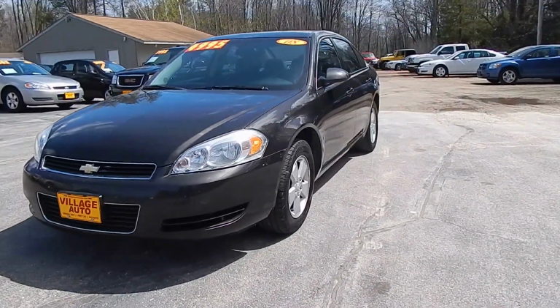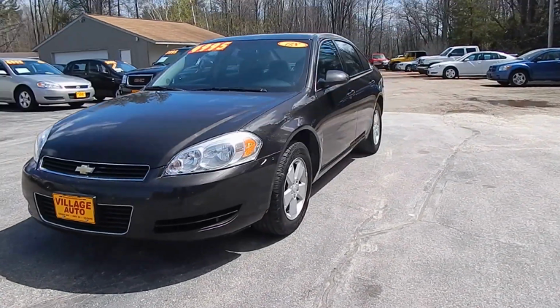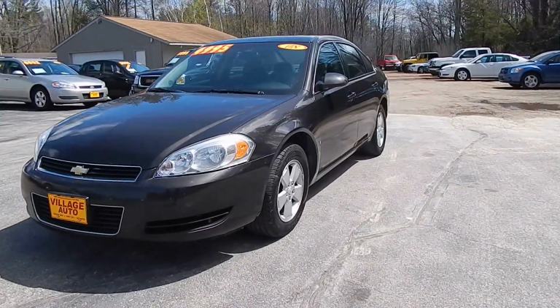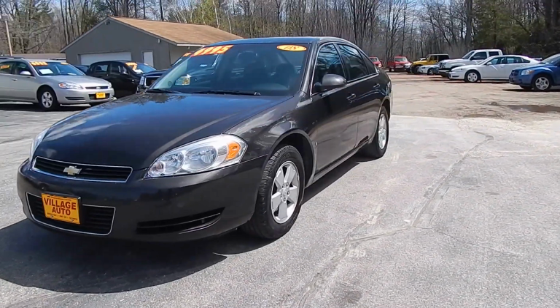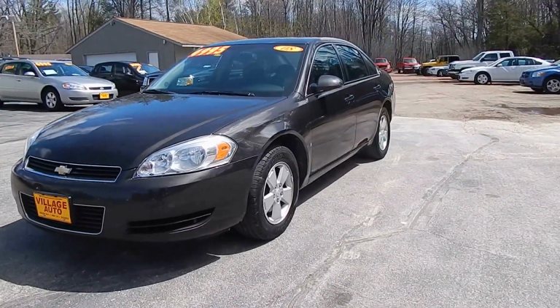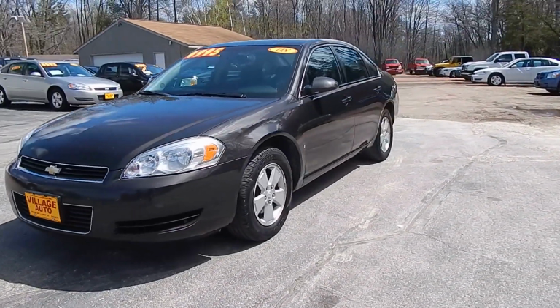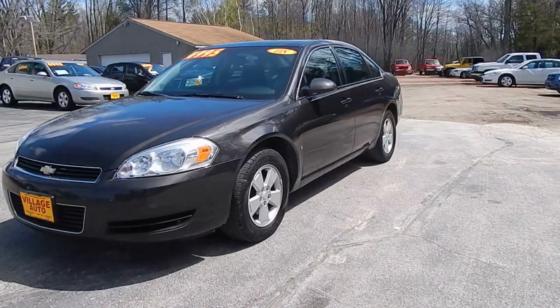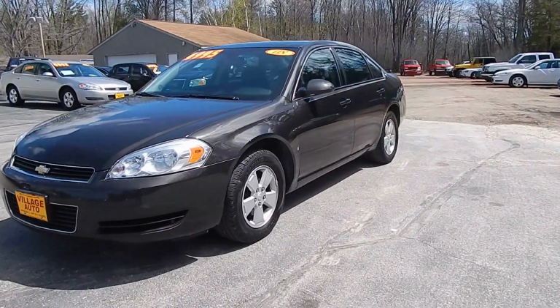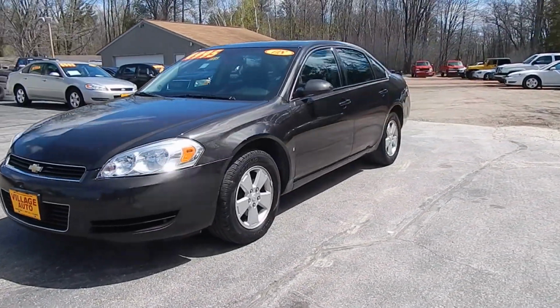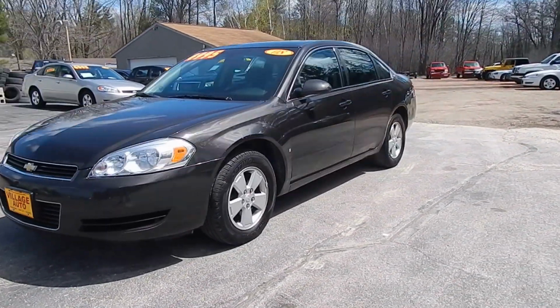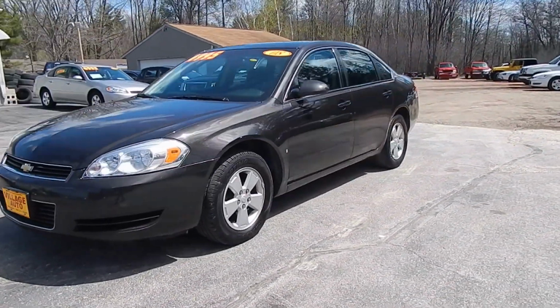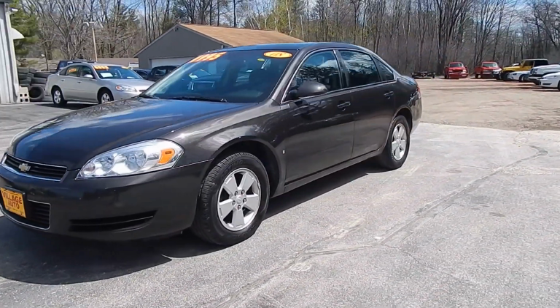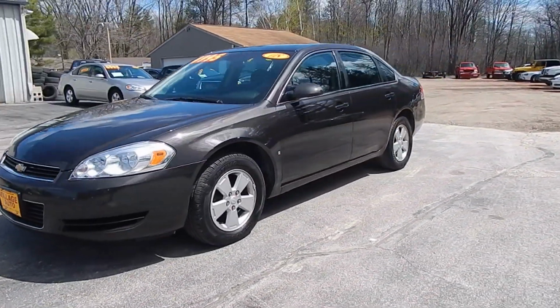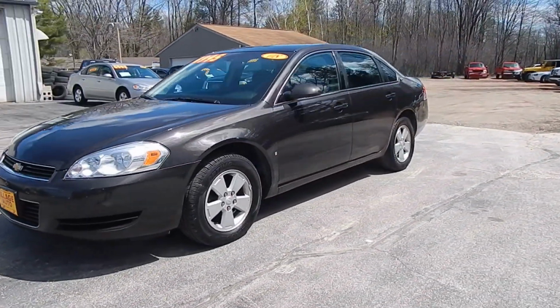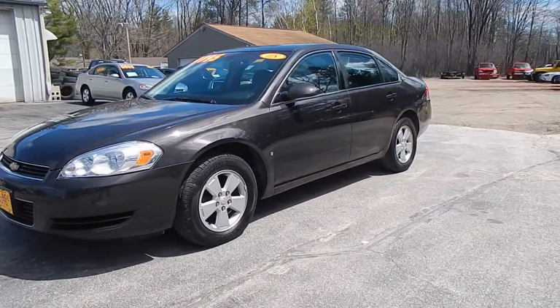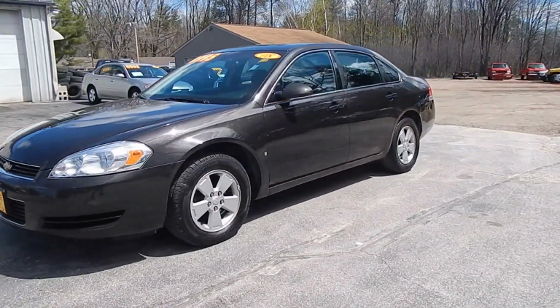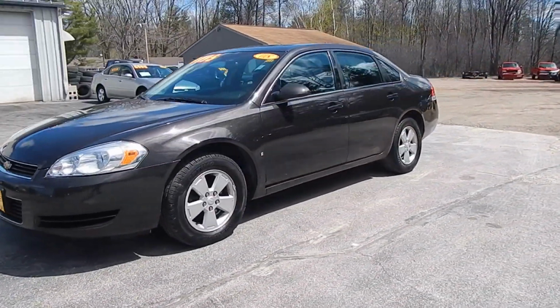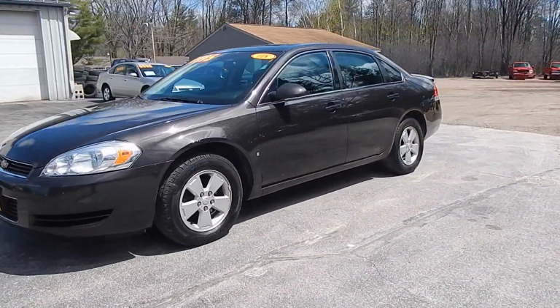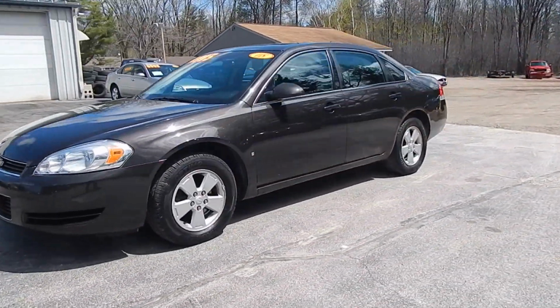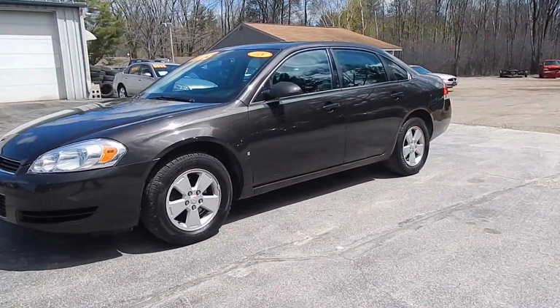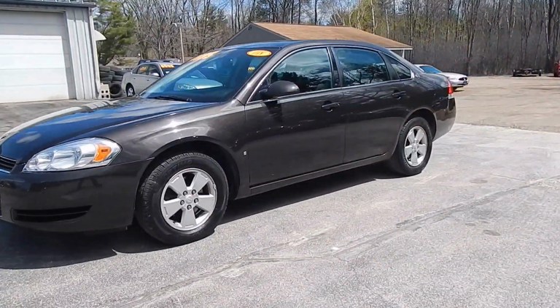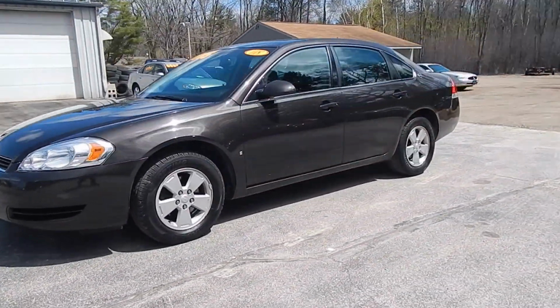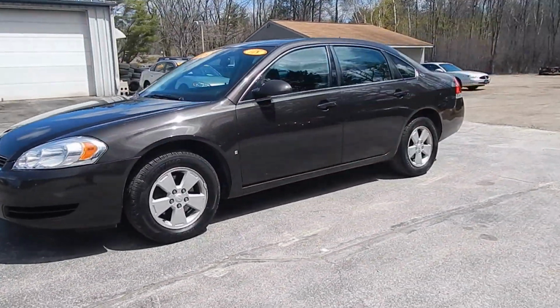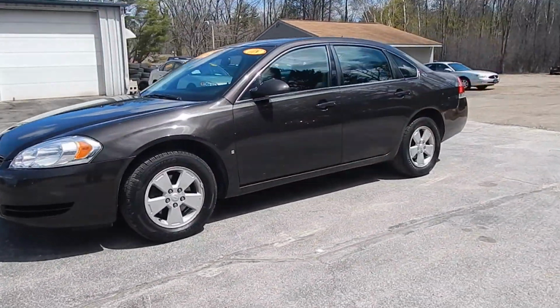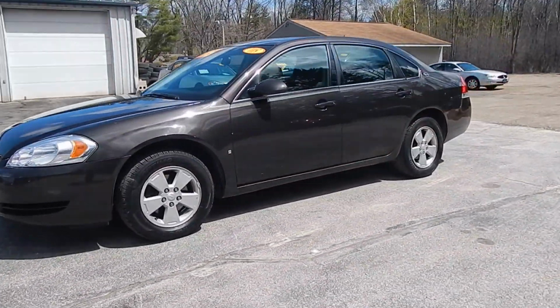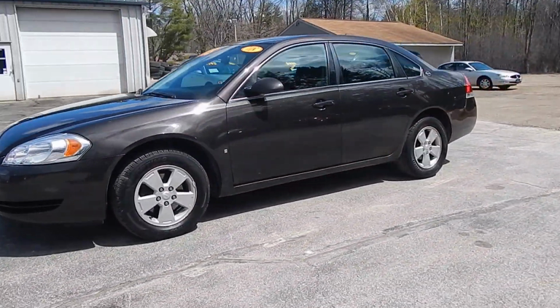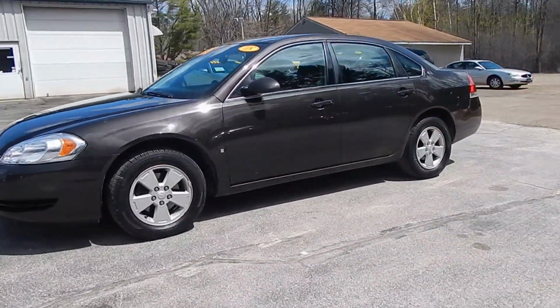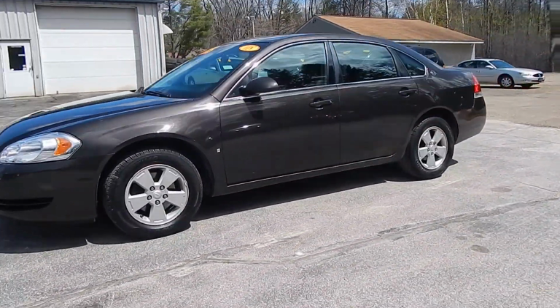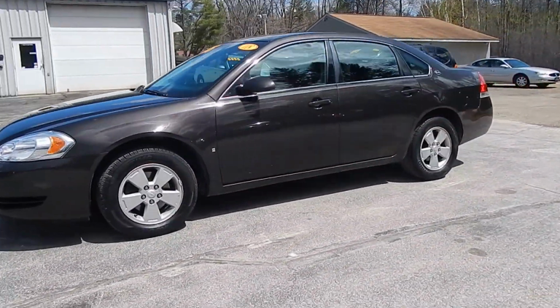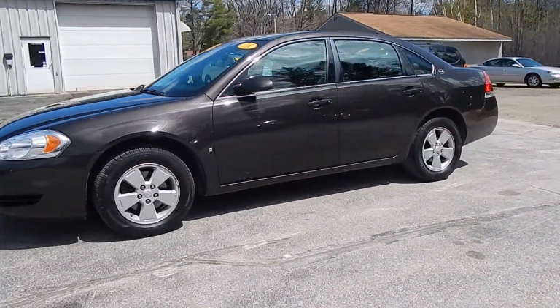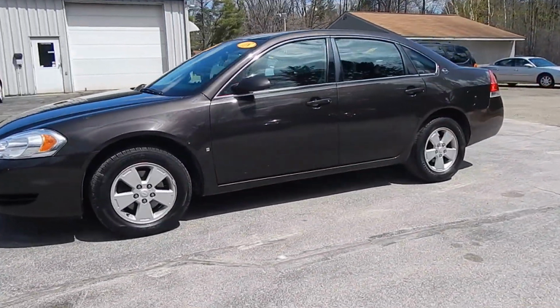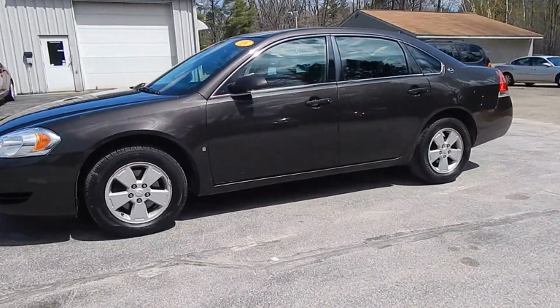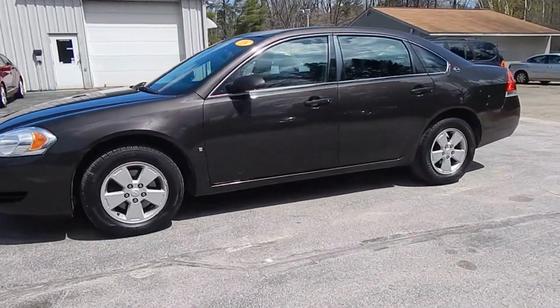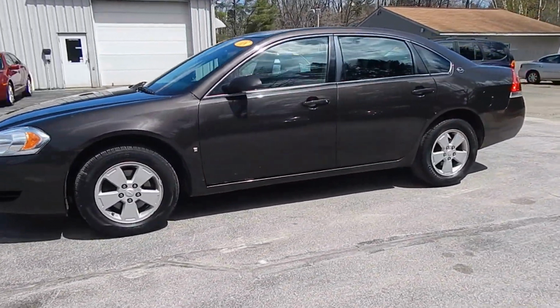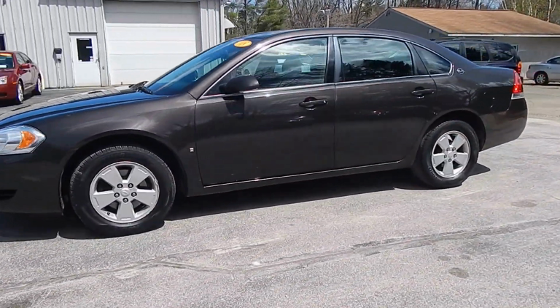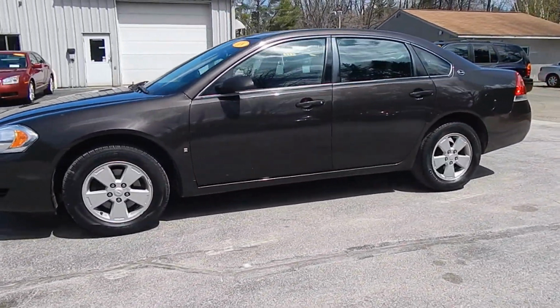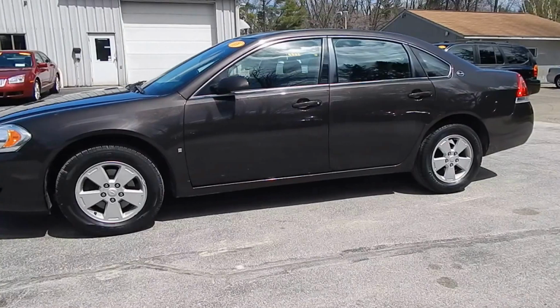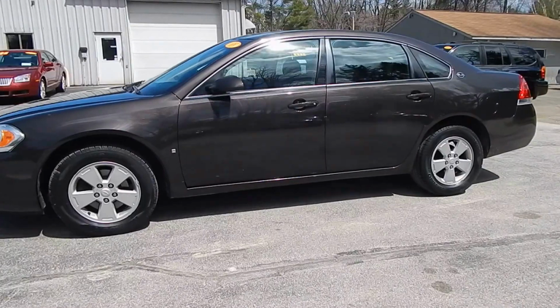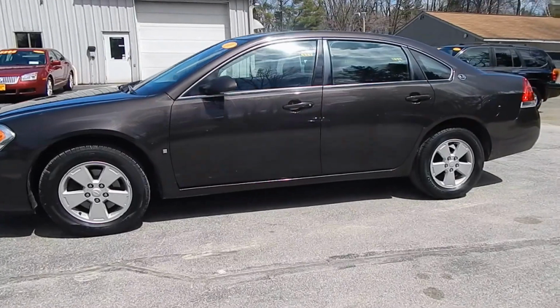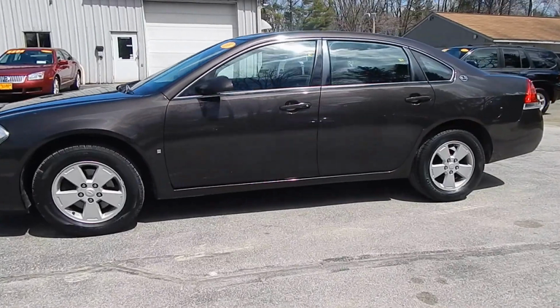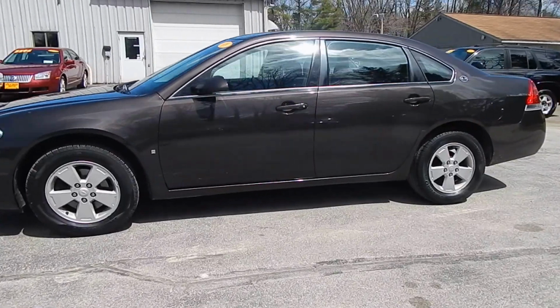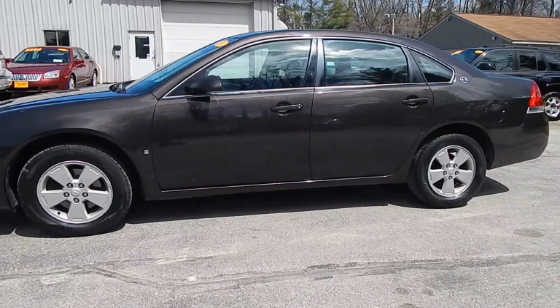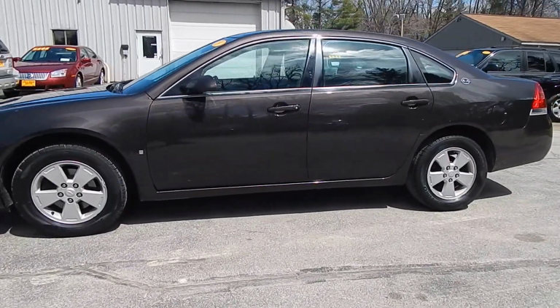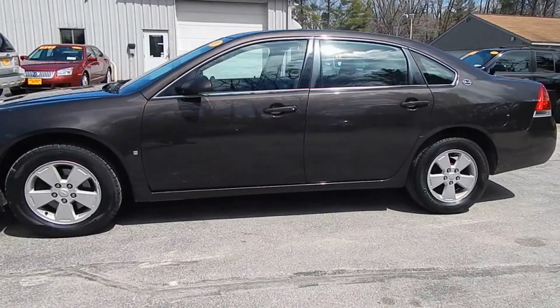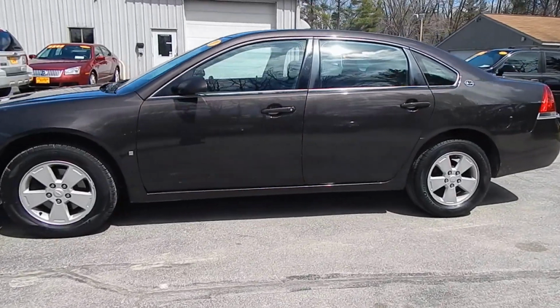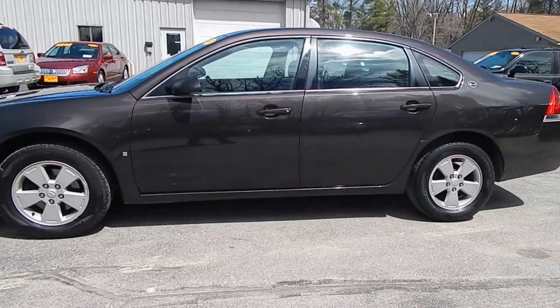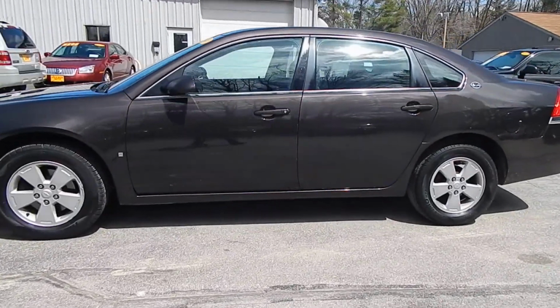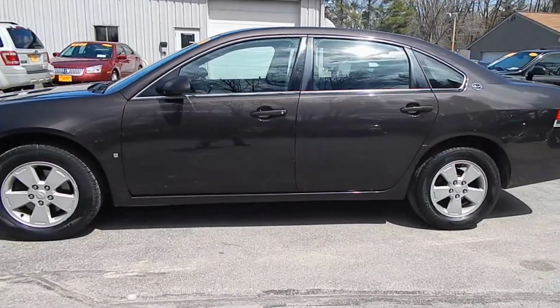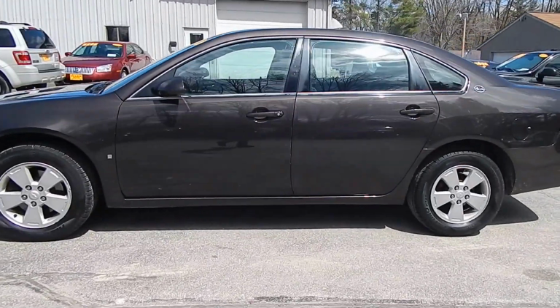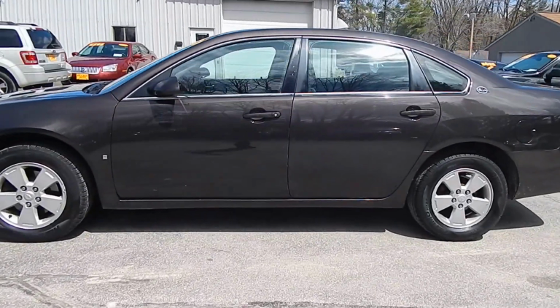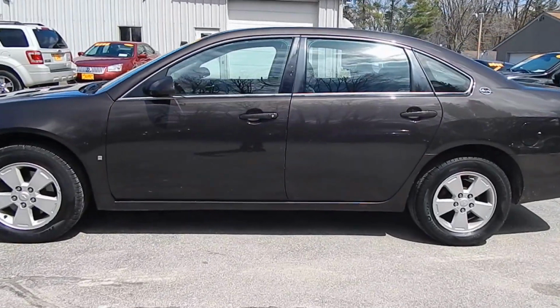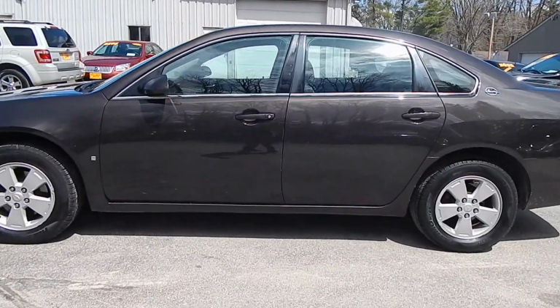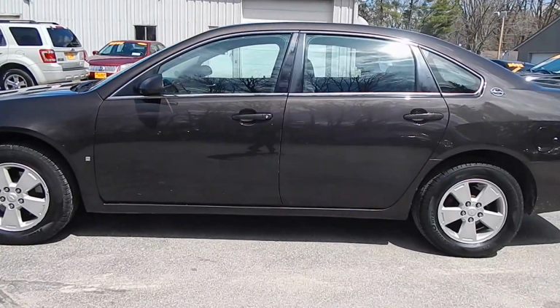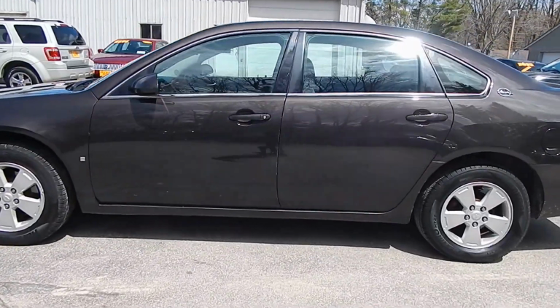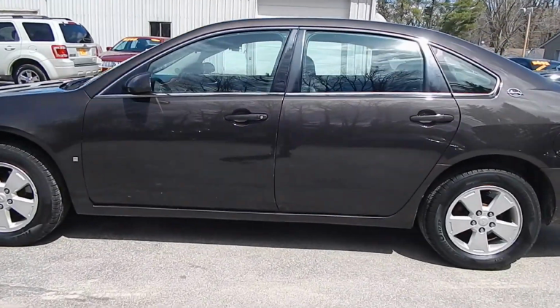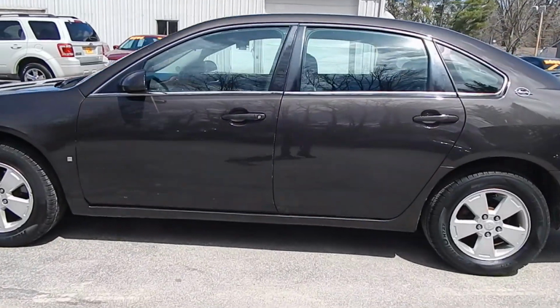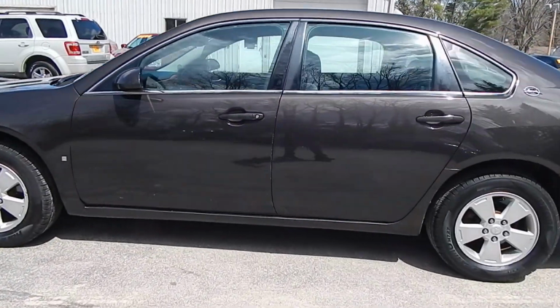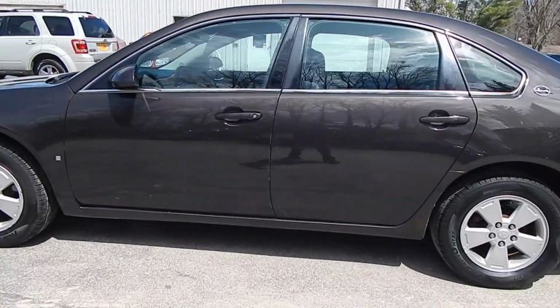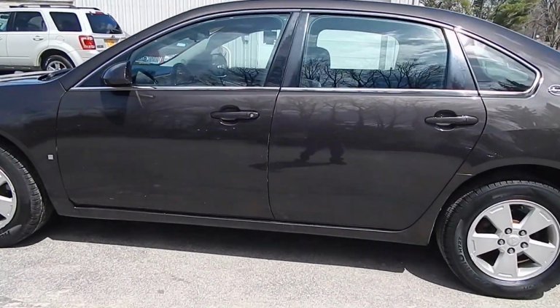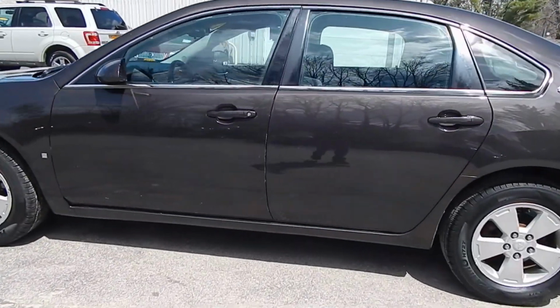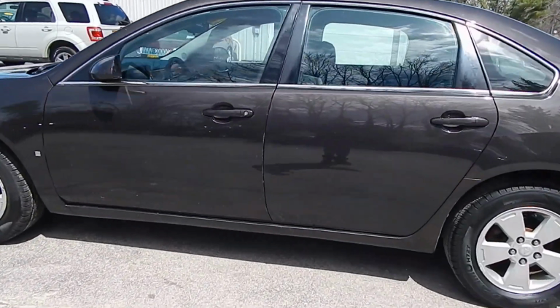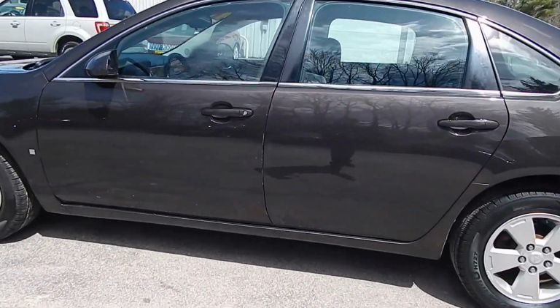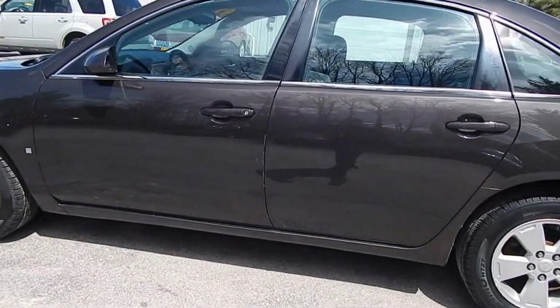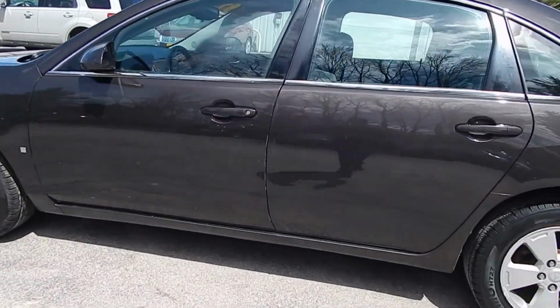It's got the 3.5 six-cylinder. It has an accident-free auto-check.